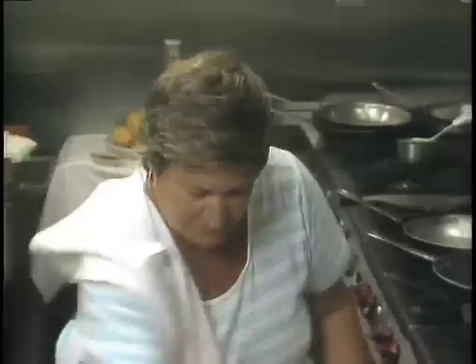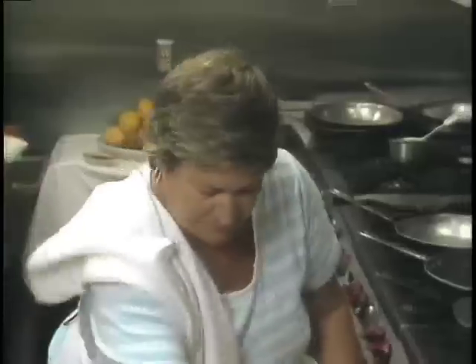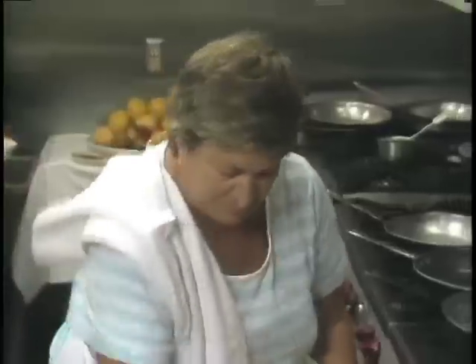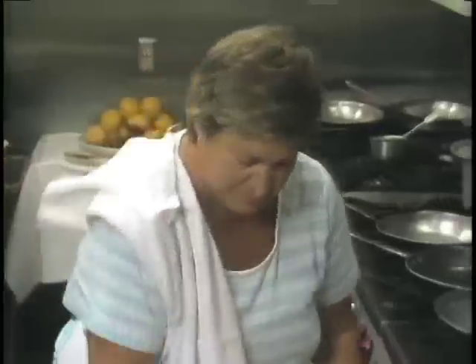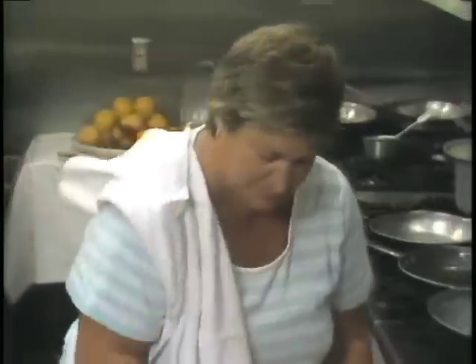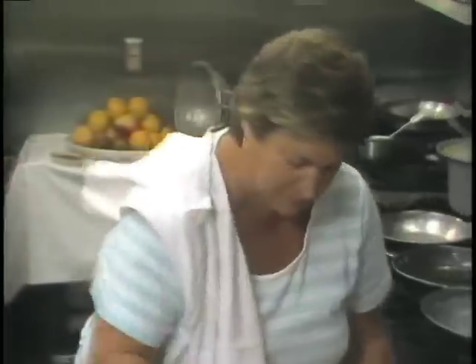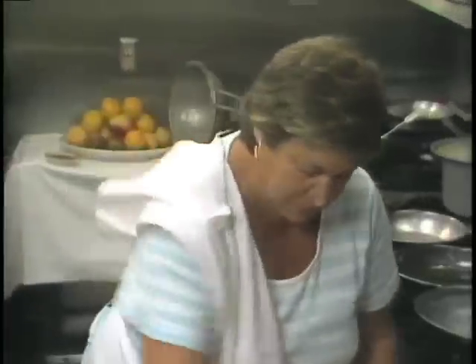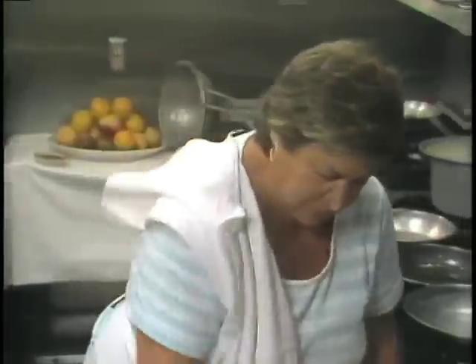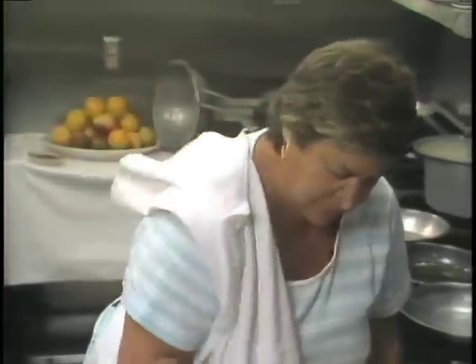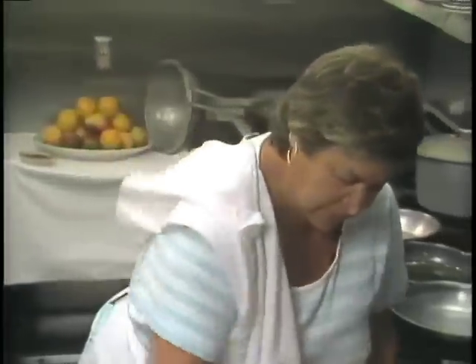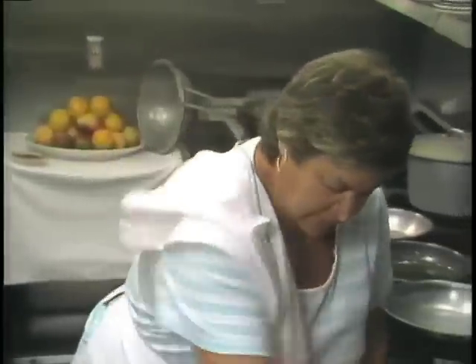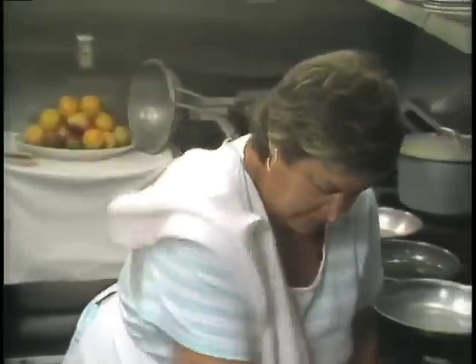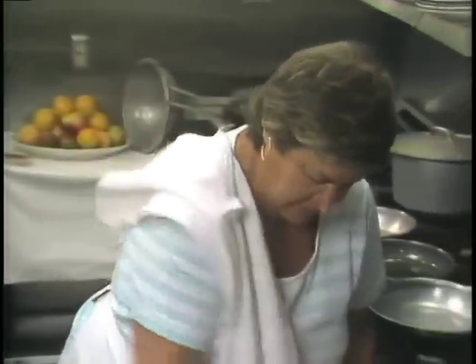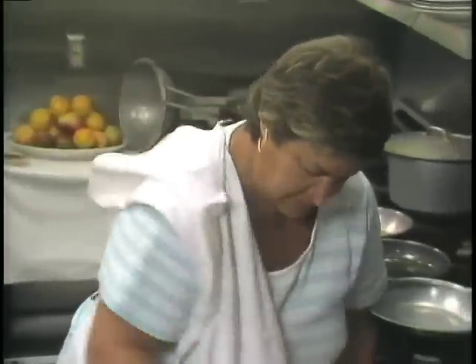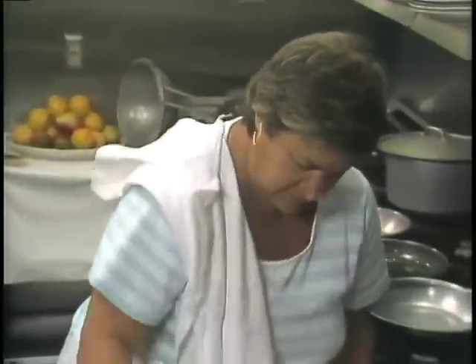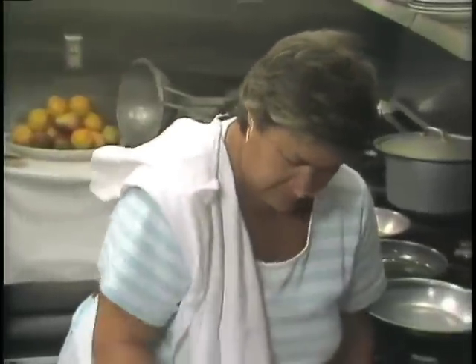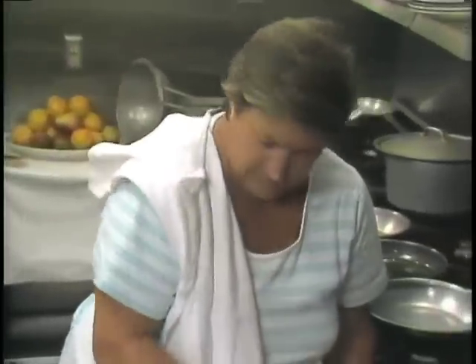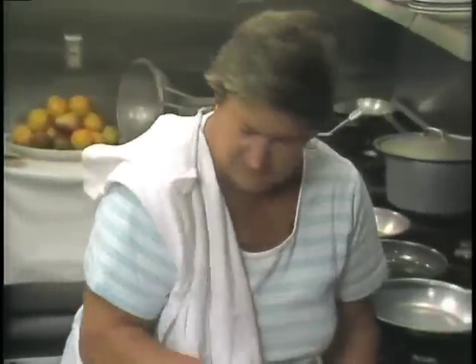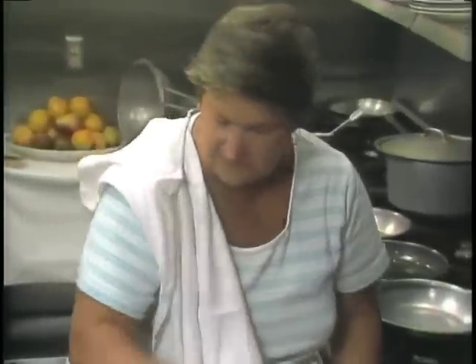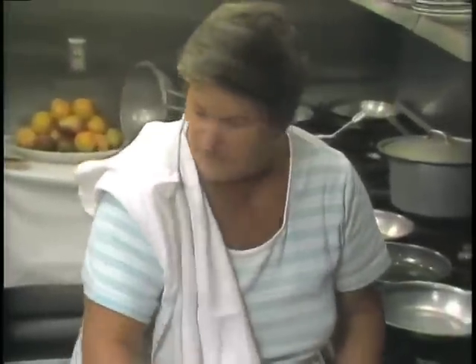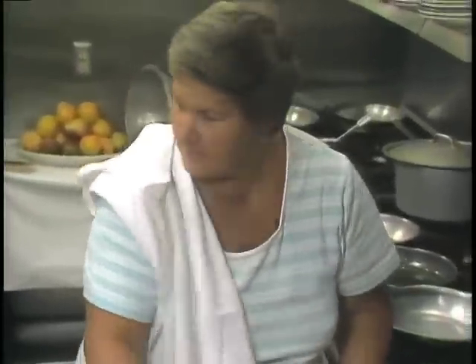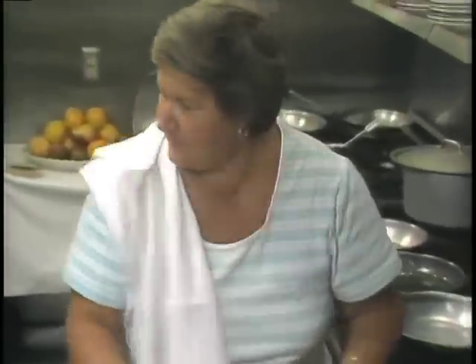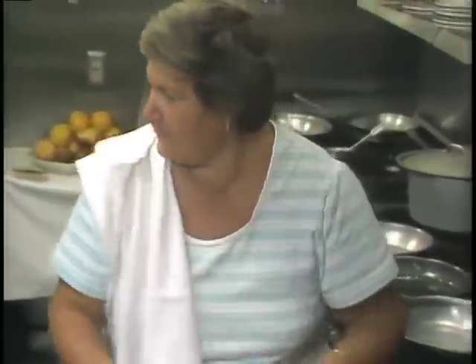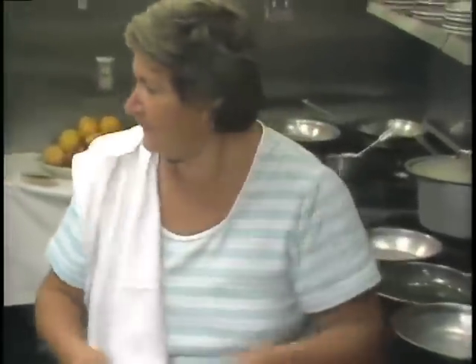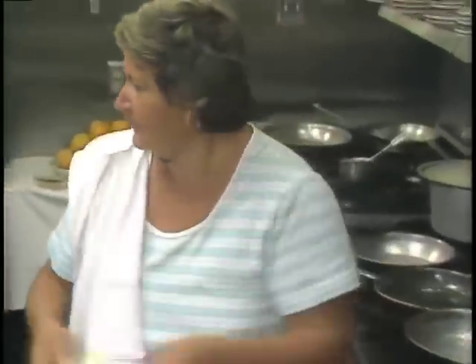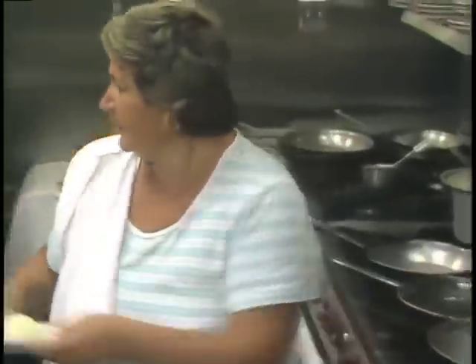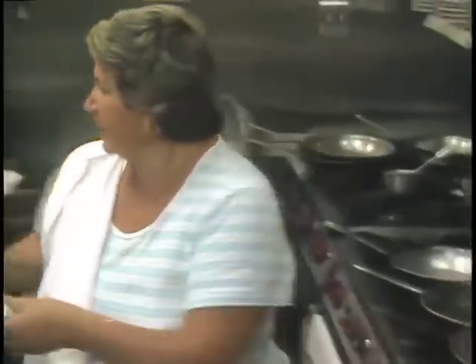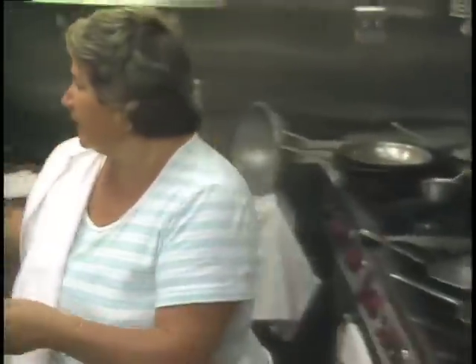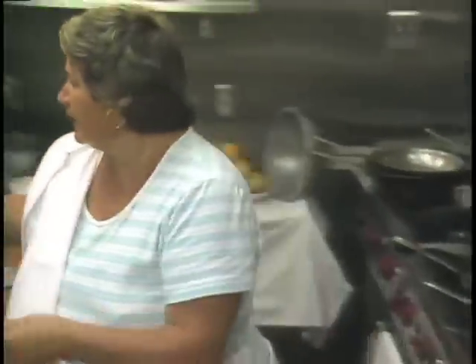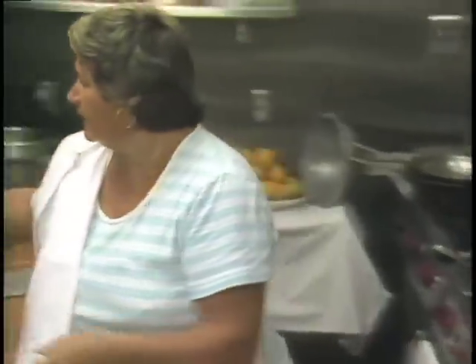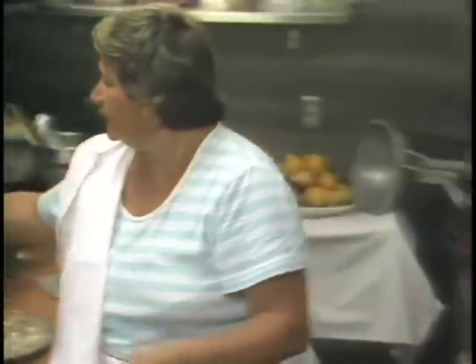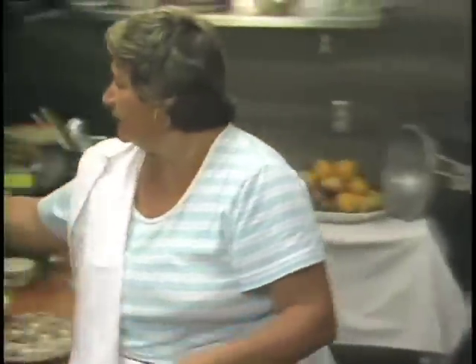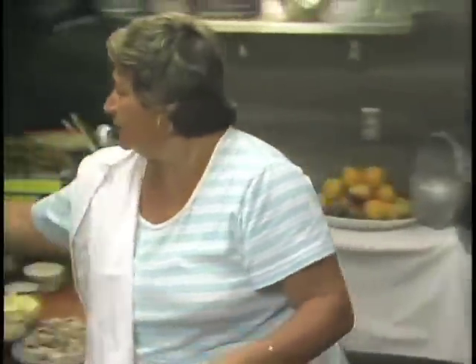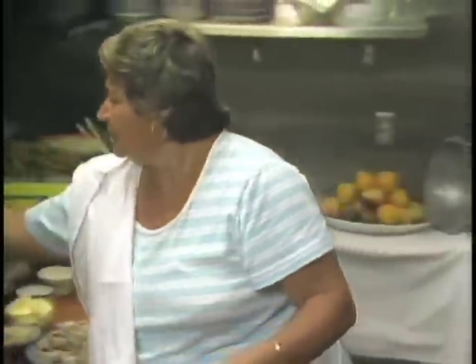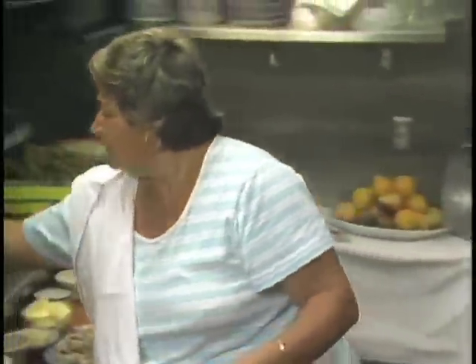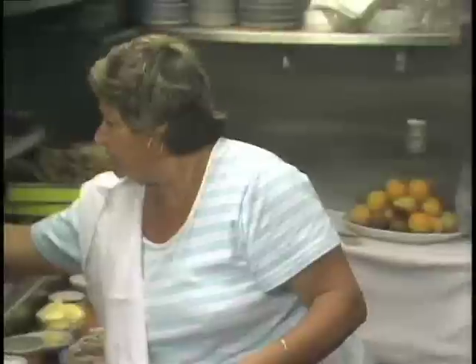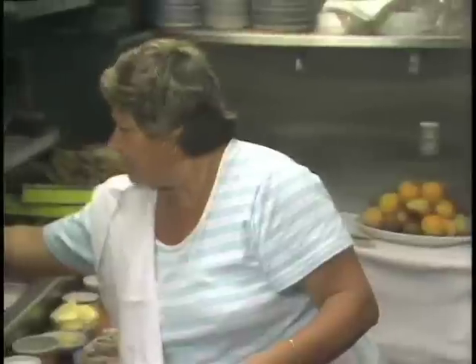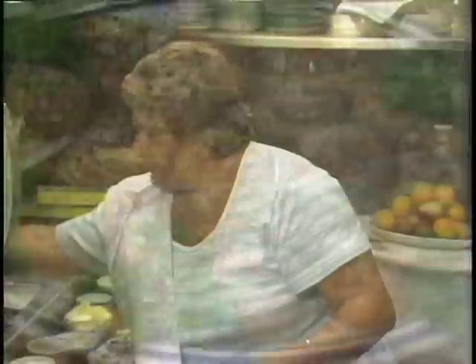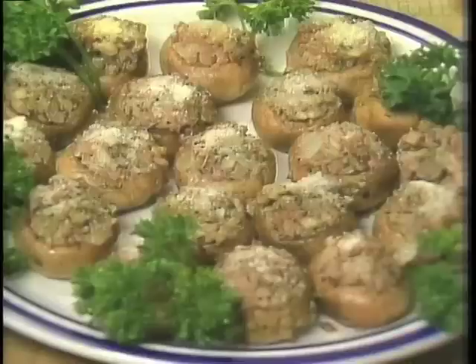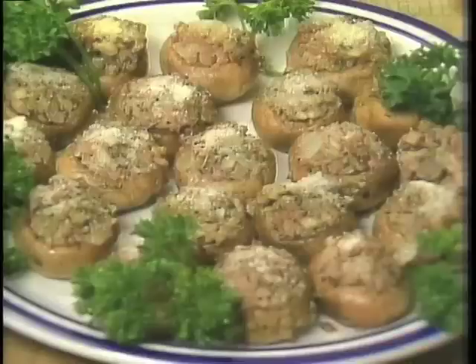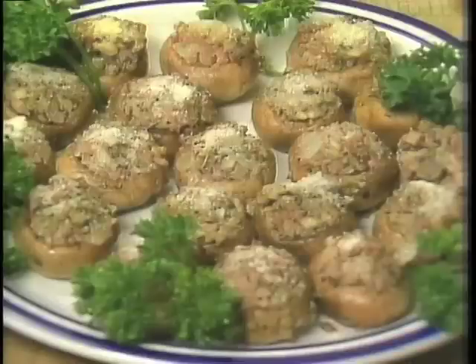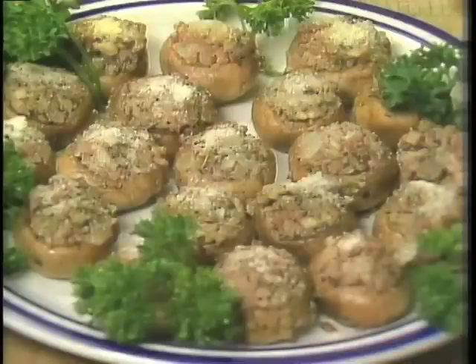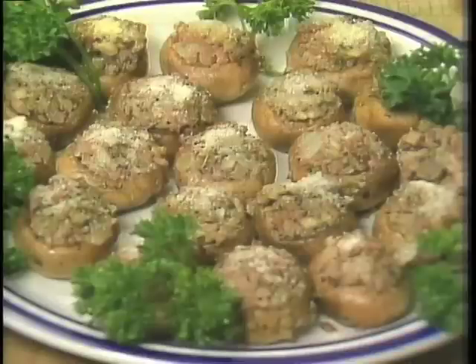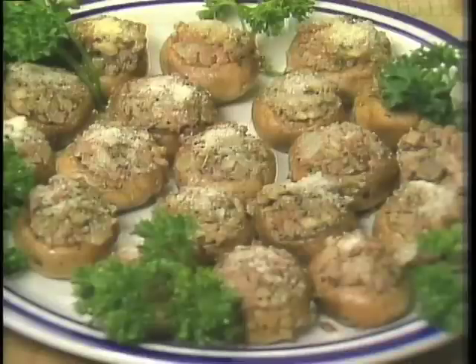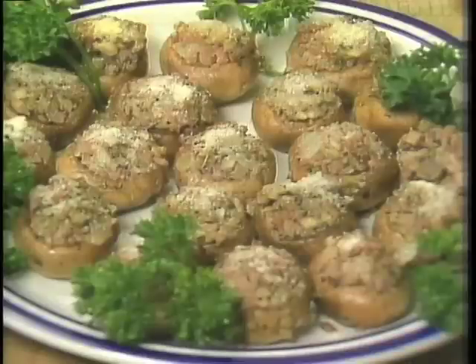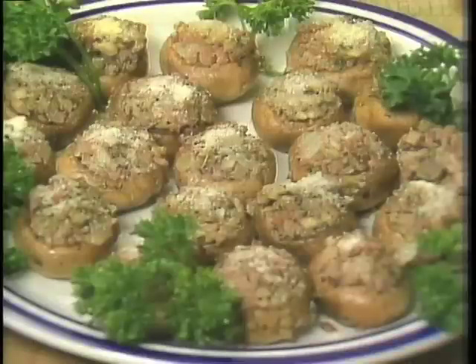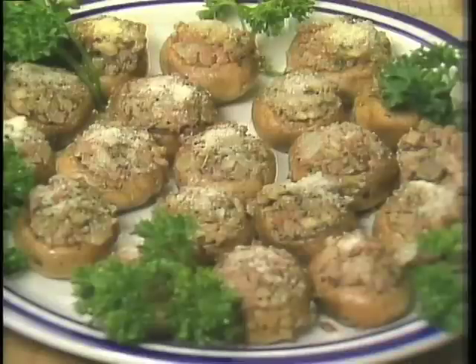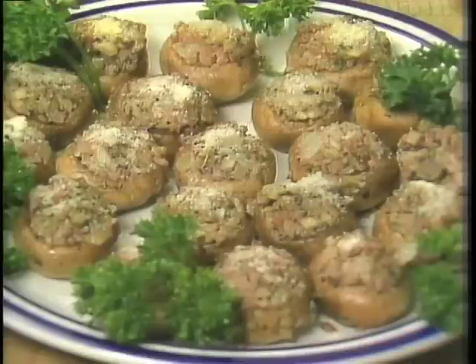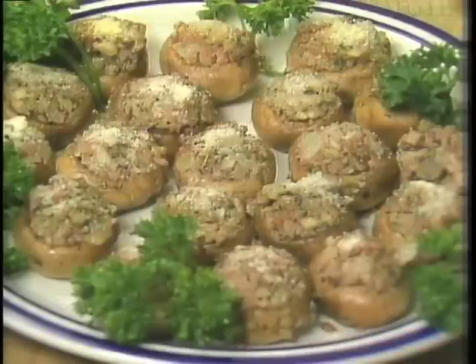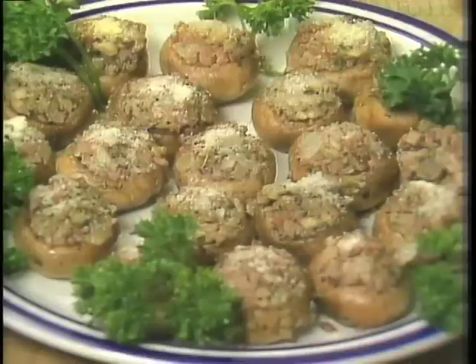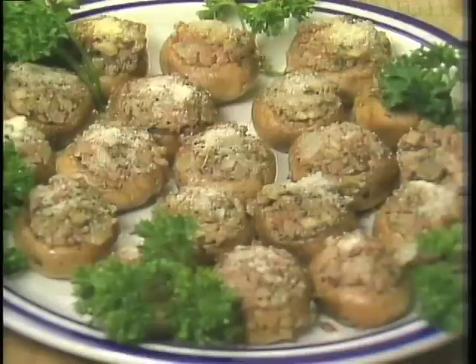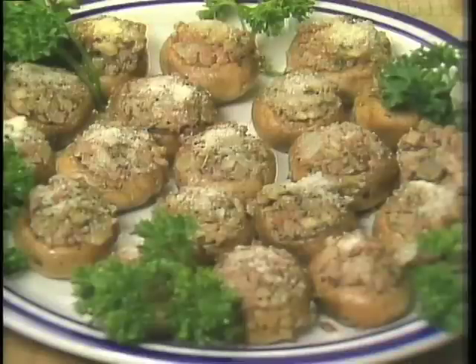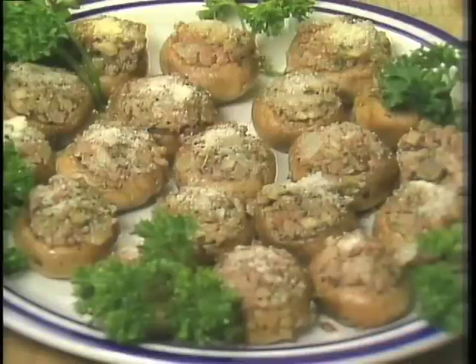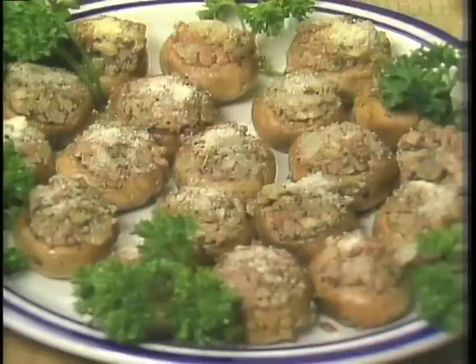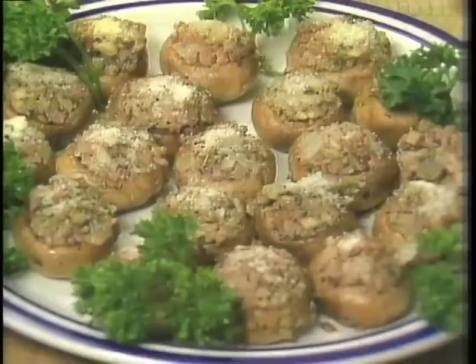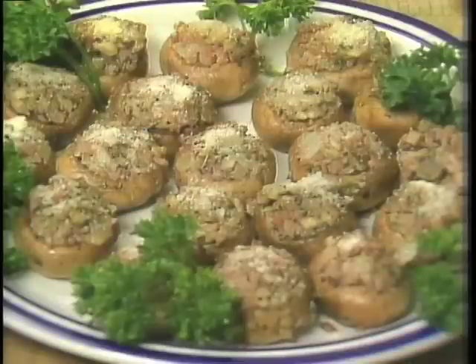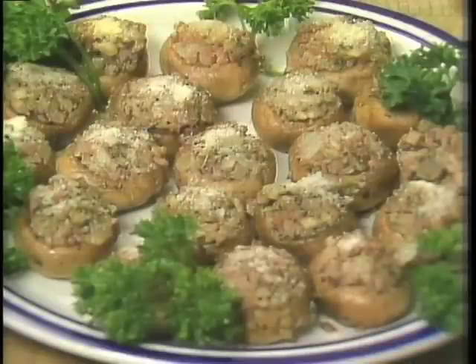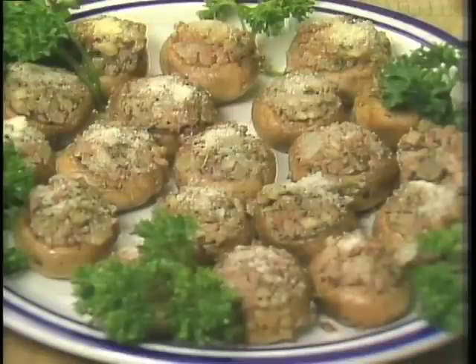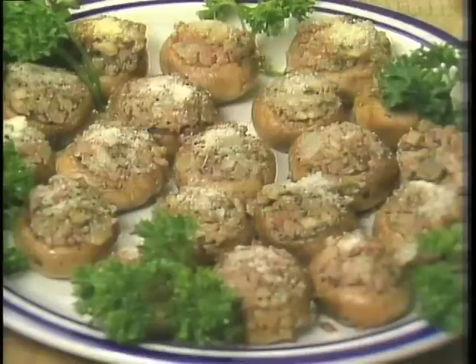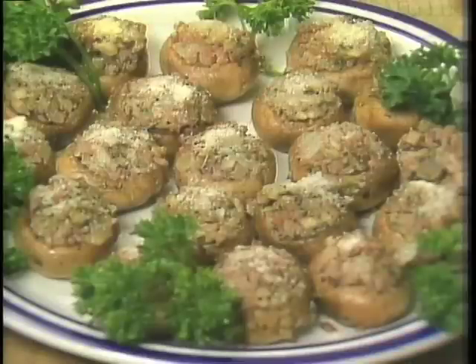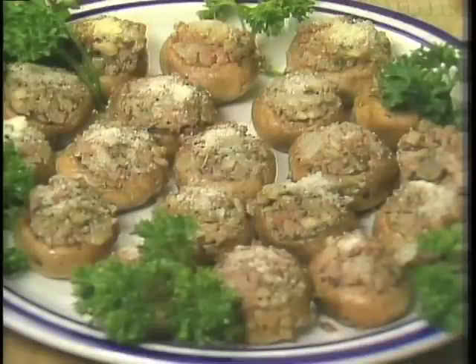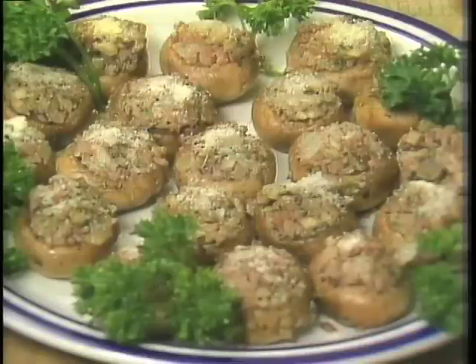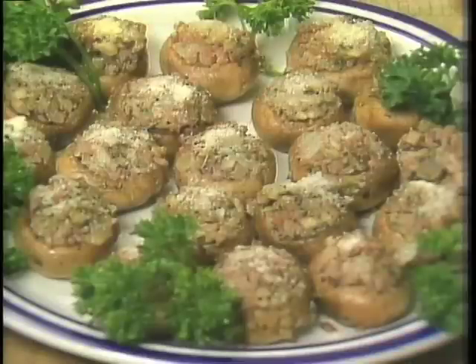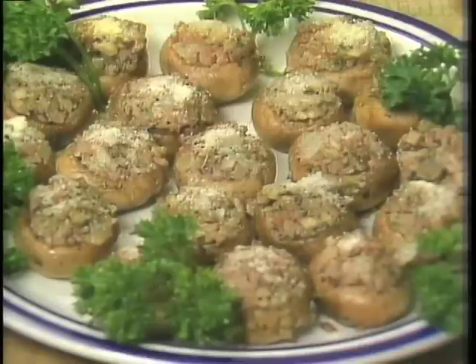A great chef of San Francisco, Adriana Girimonti, offers her version of Funghi Al Imperatrici — stuffed mushrooms.